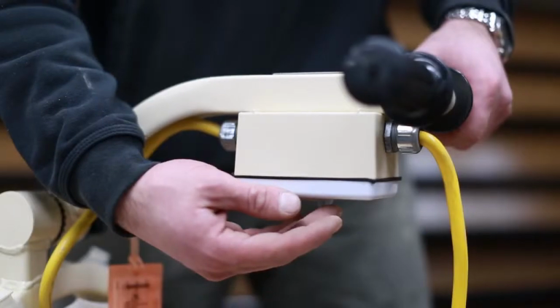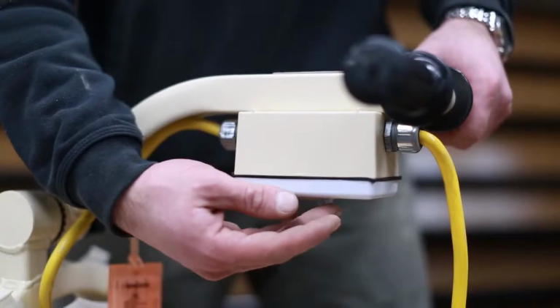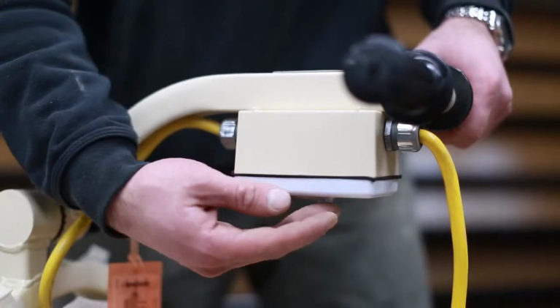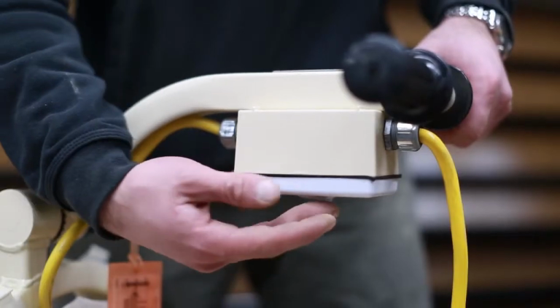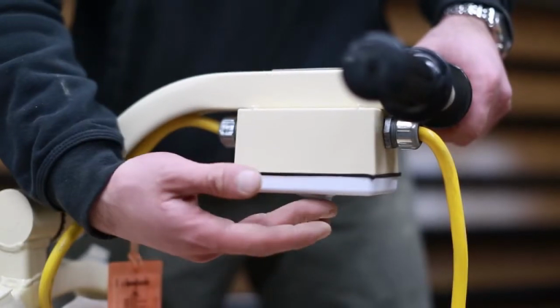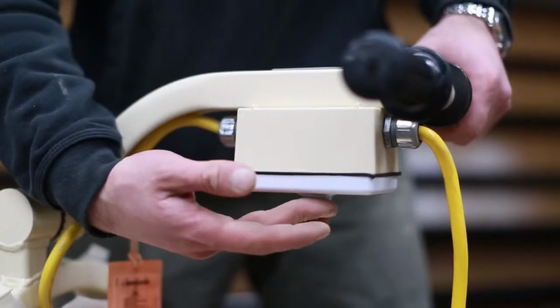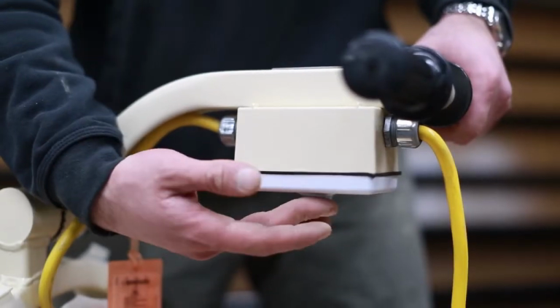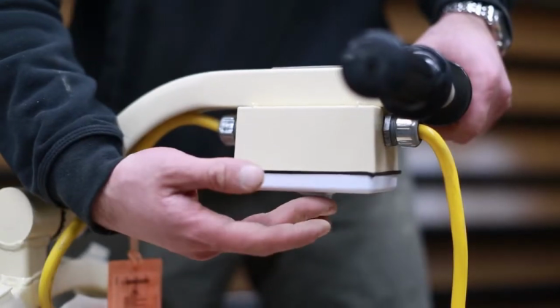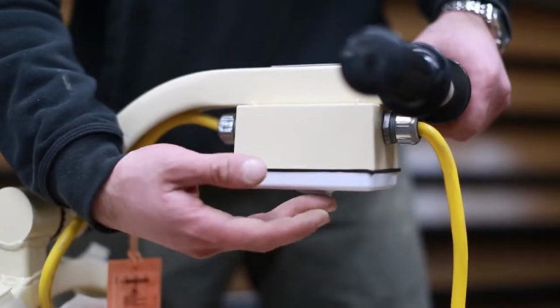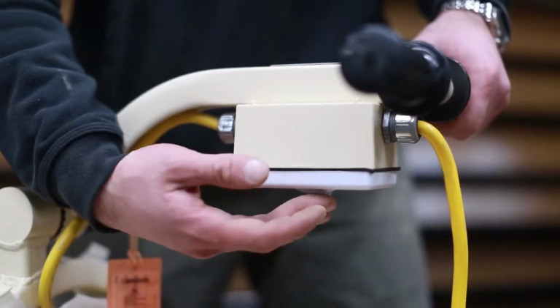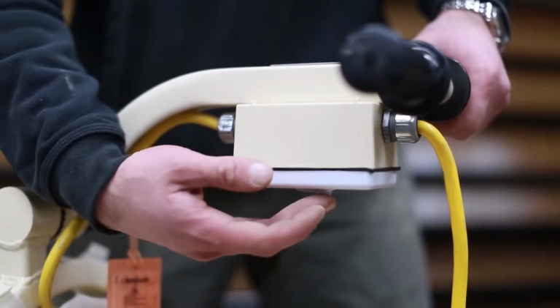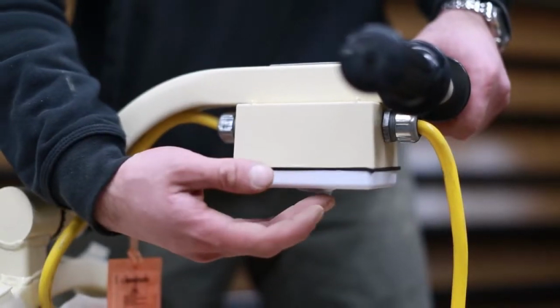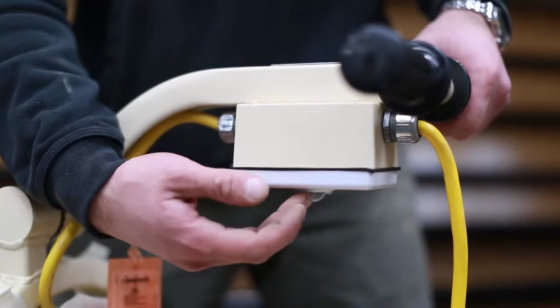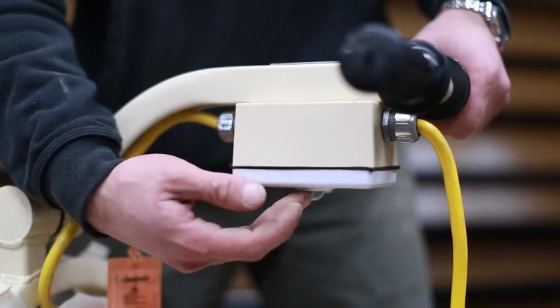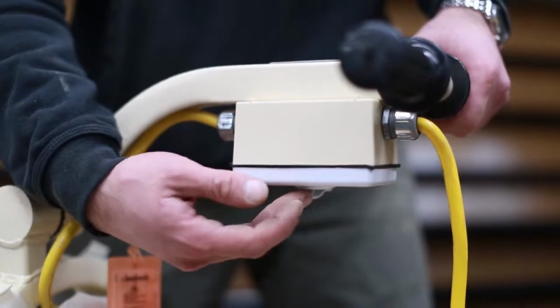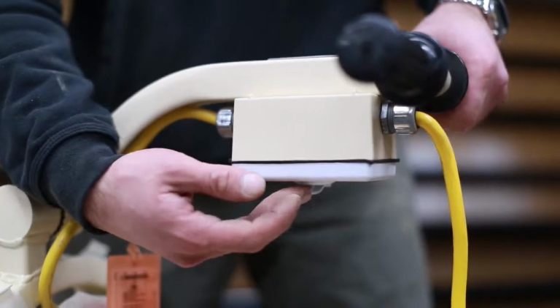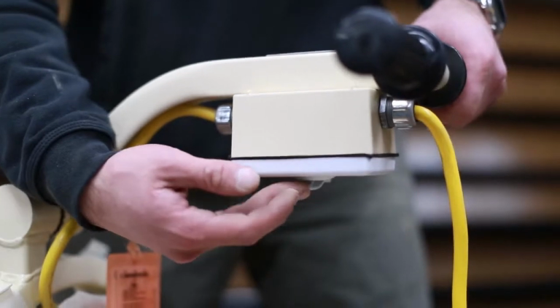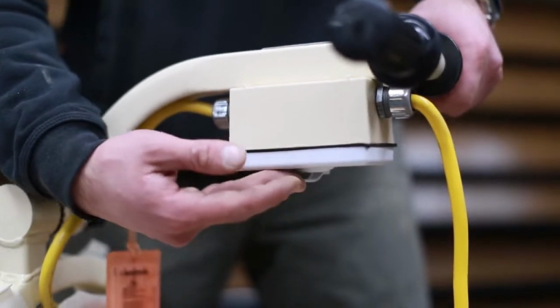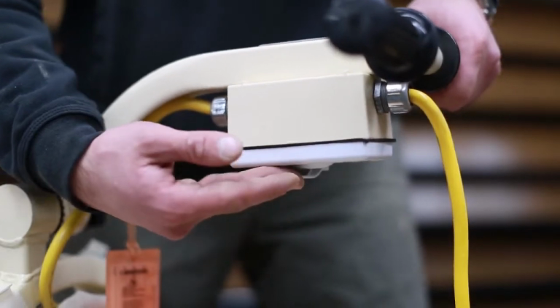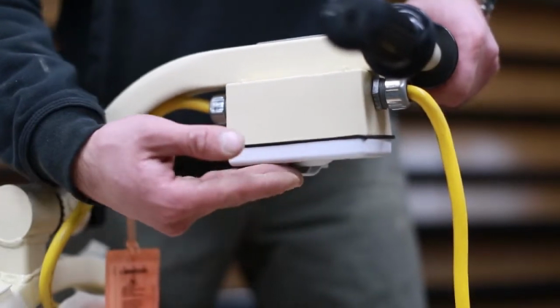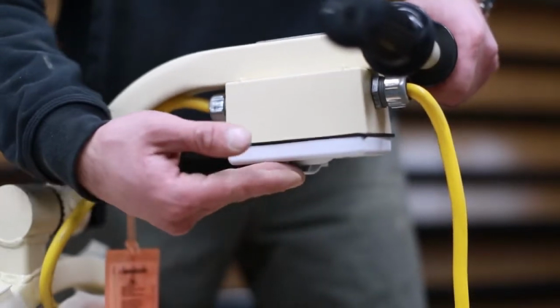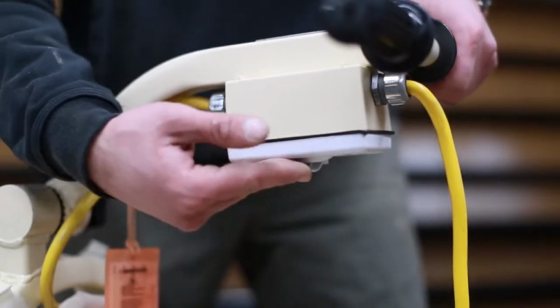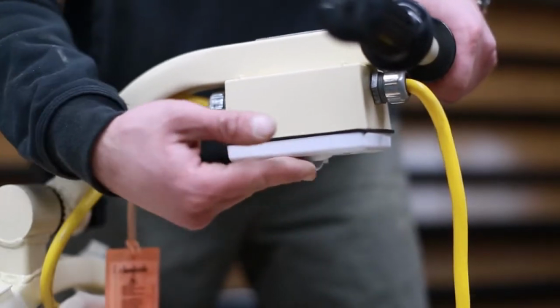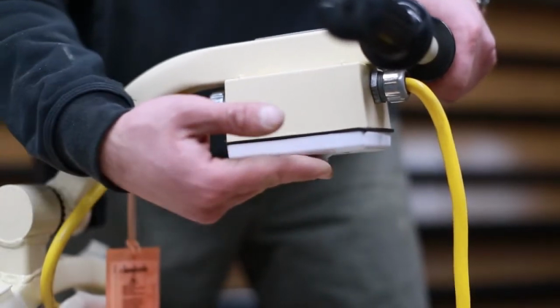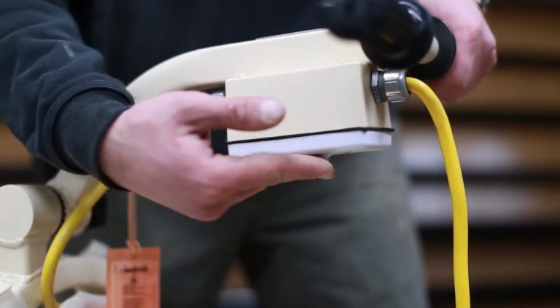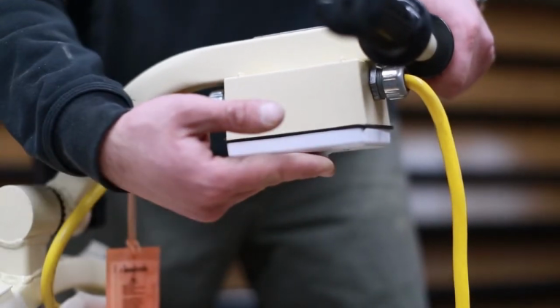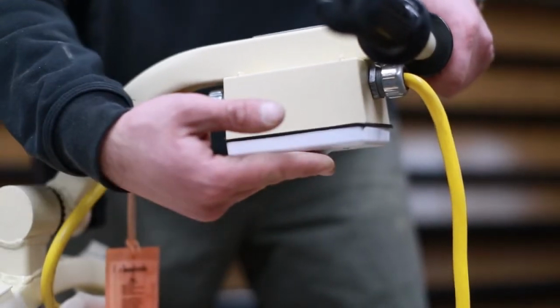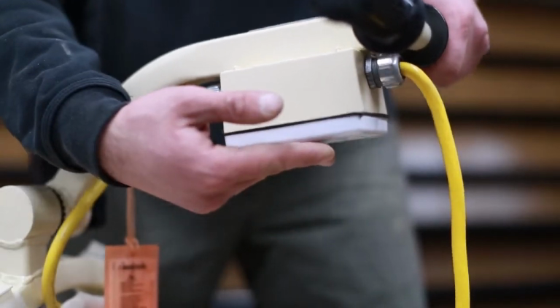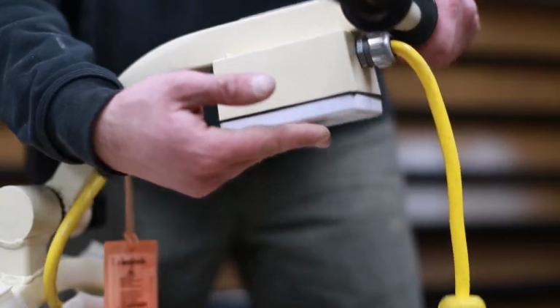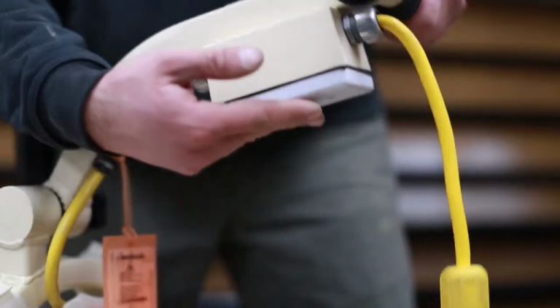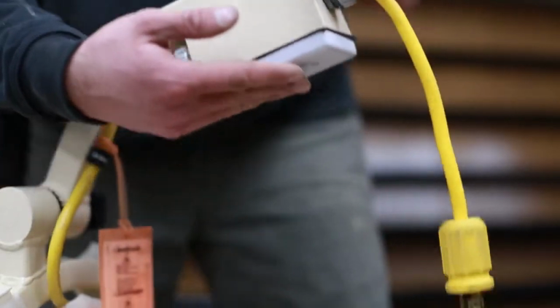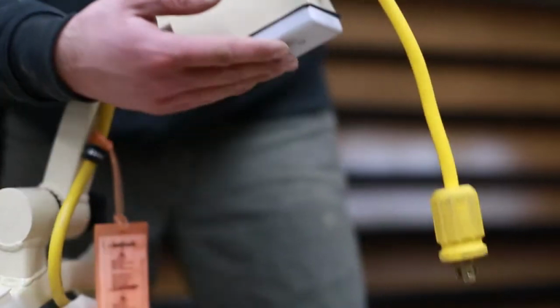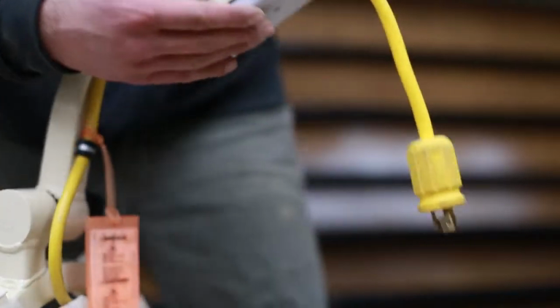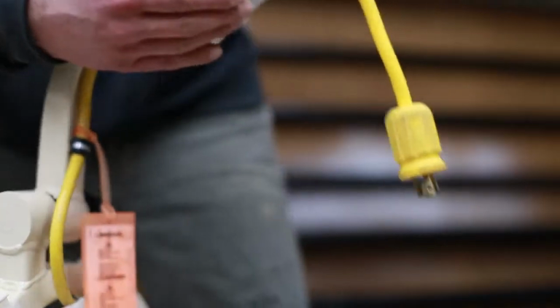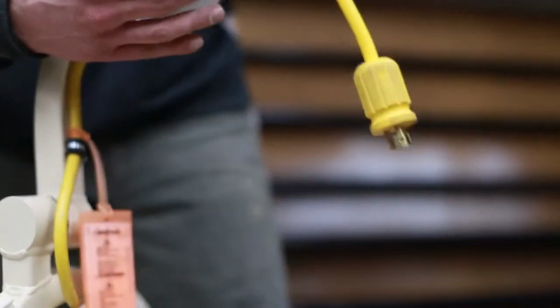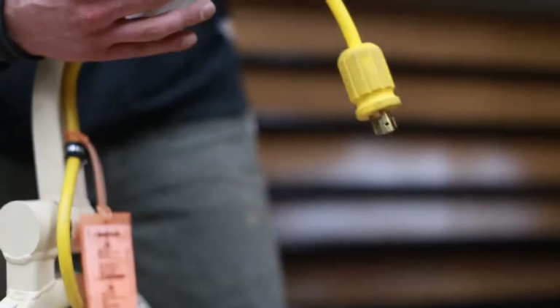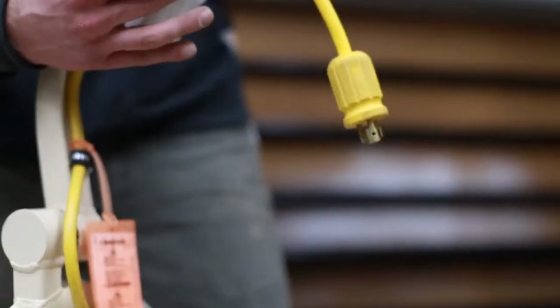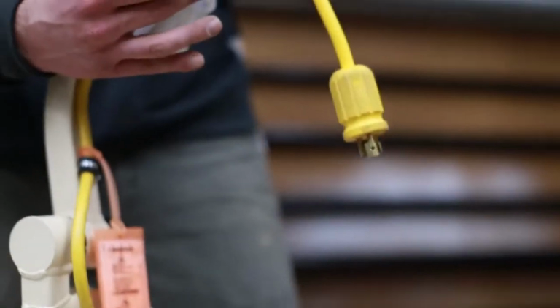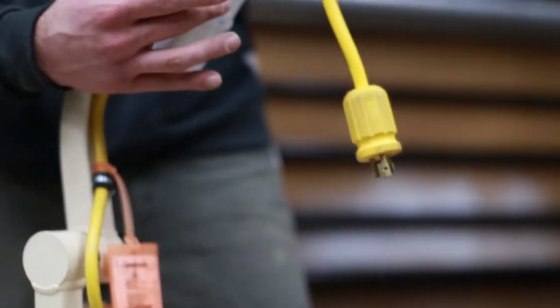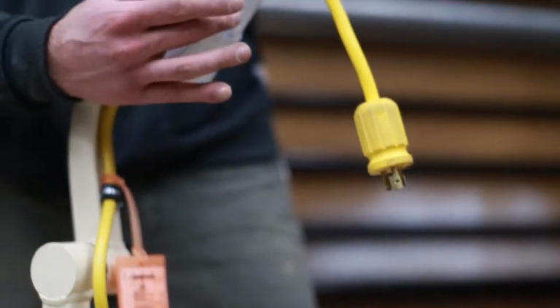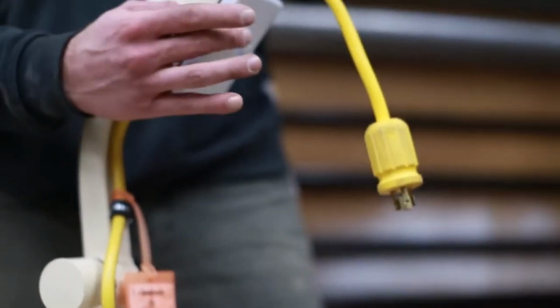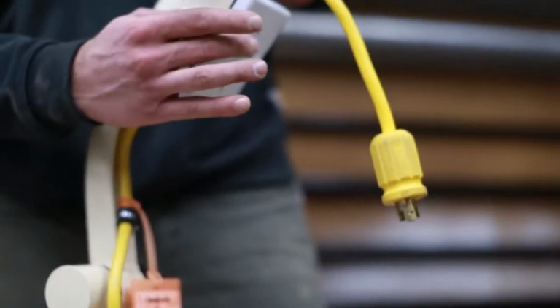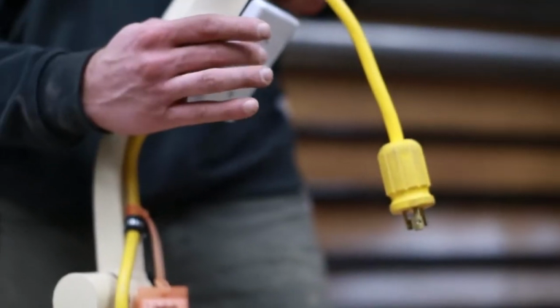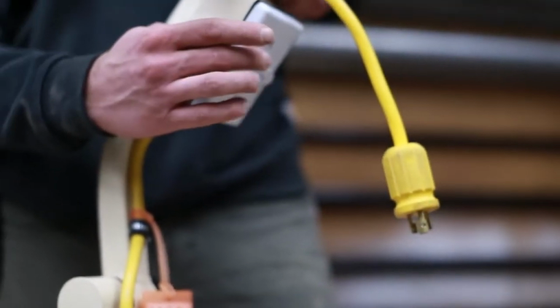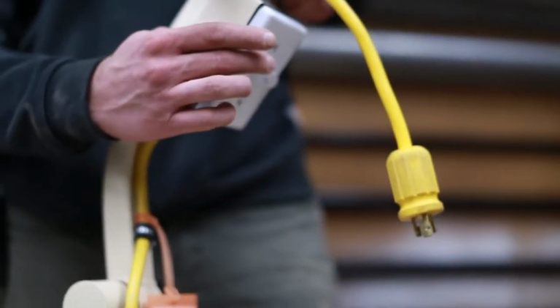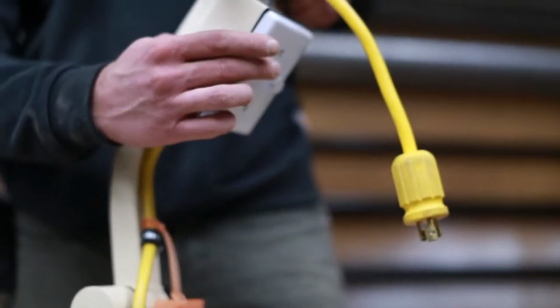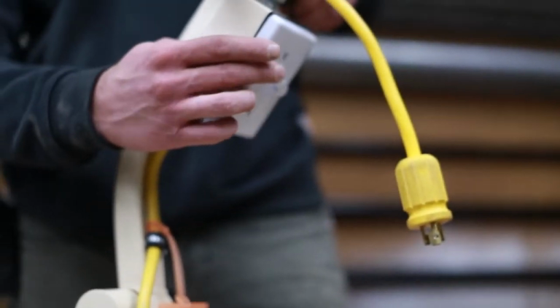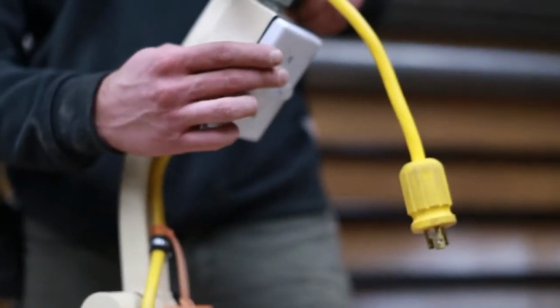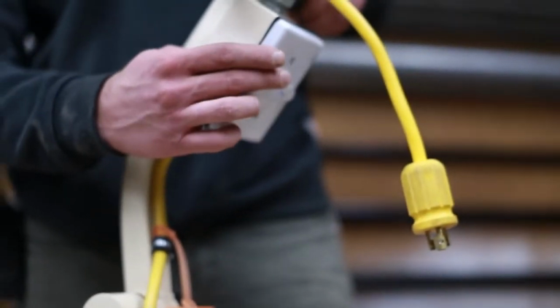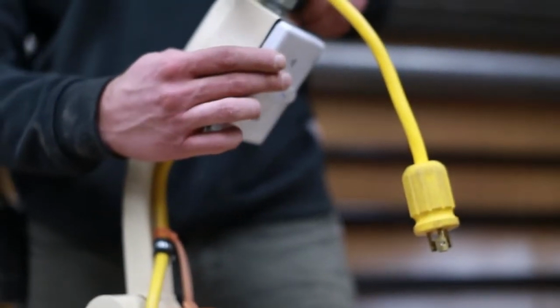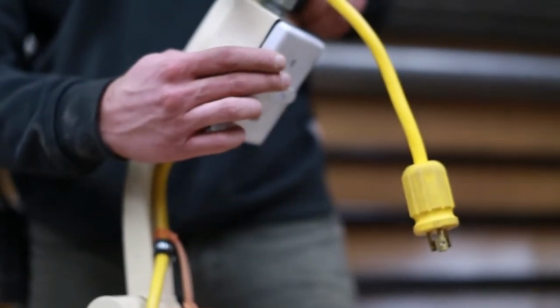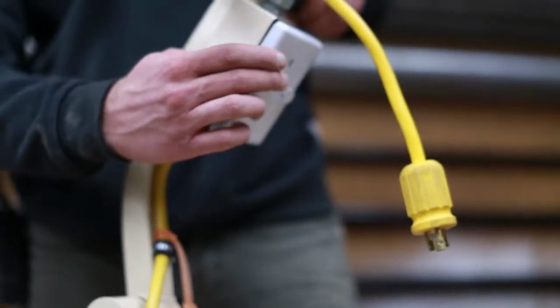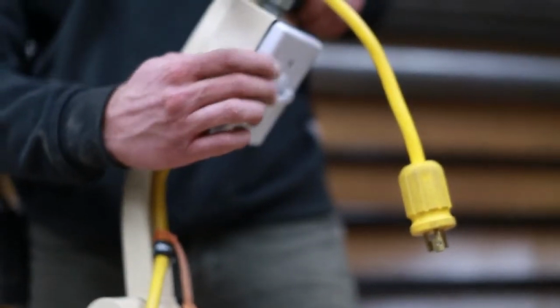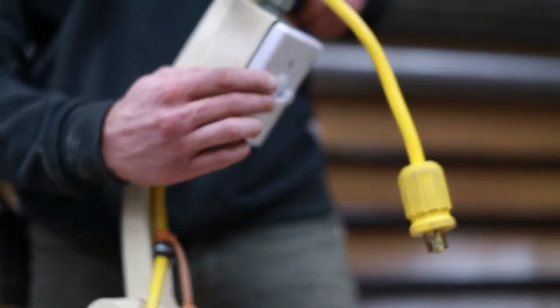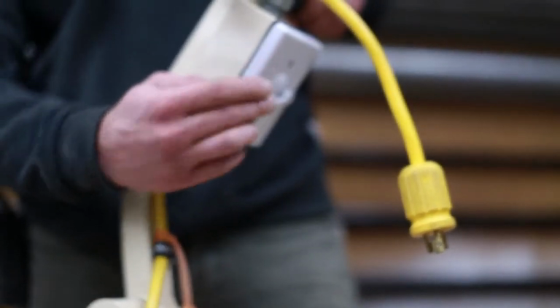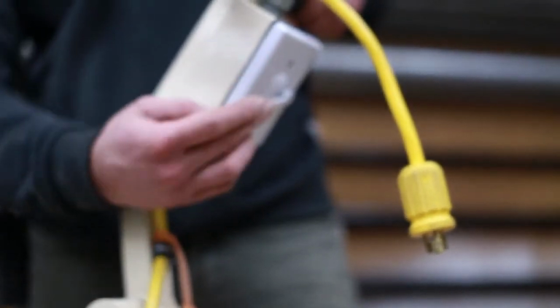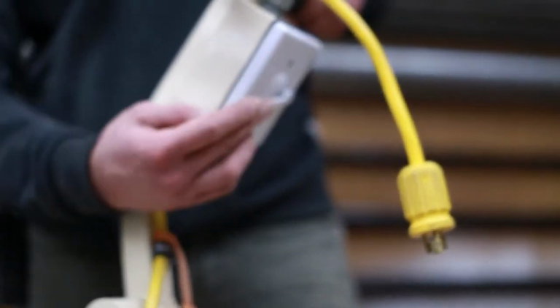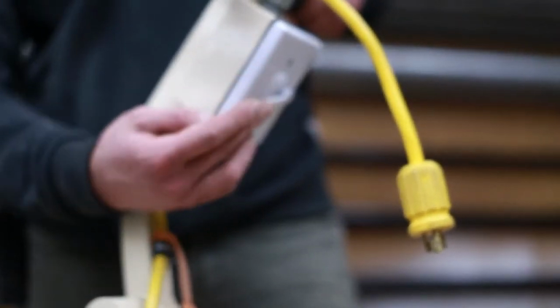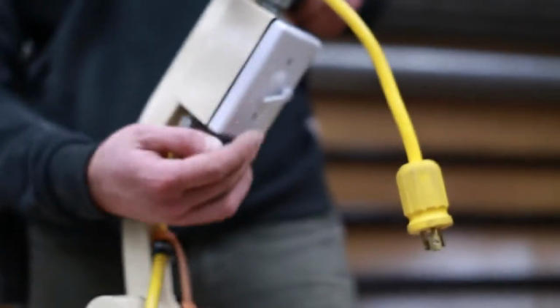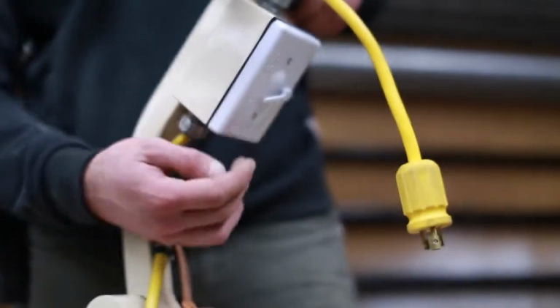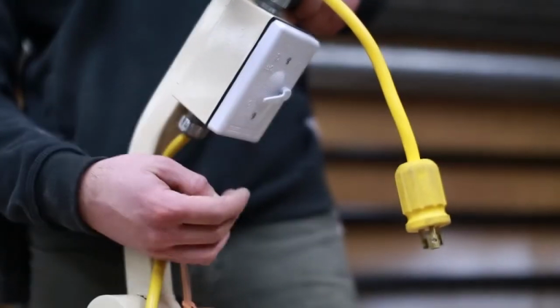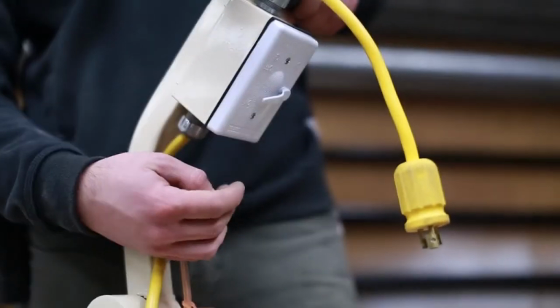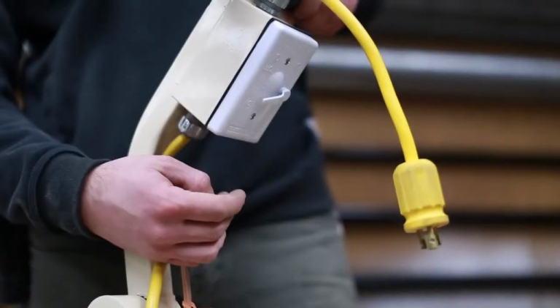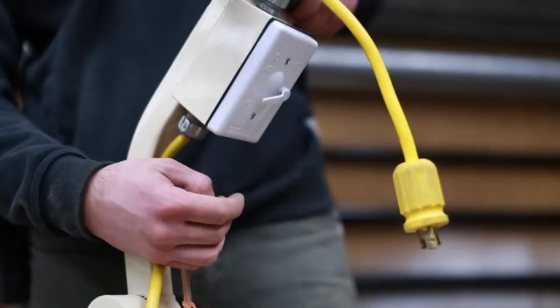The on and off switch are located on the underside of this machine. It's a toggle switch to the off and on position.